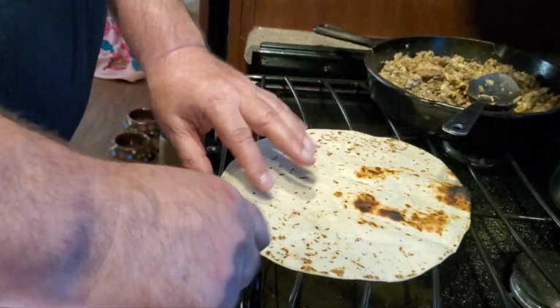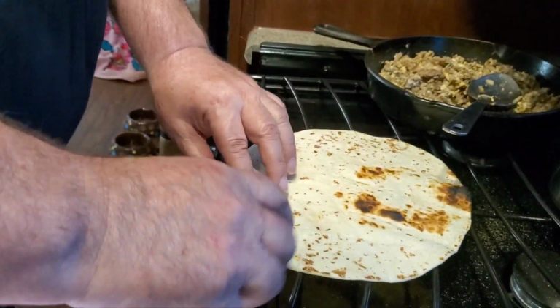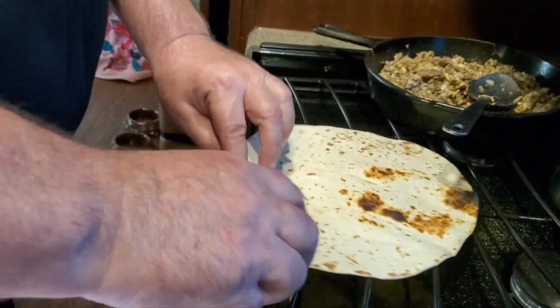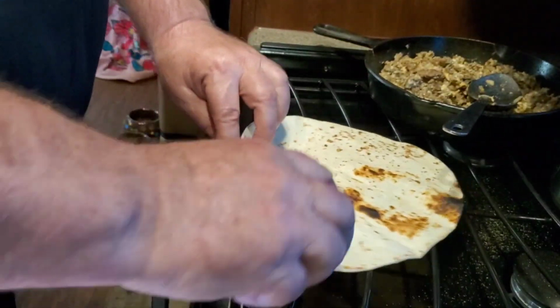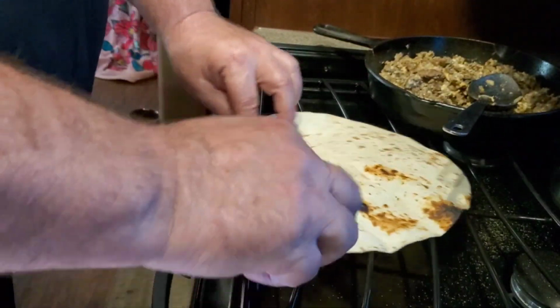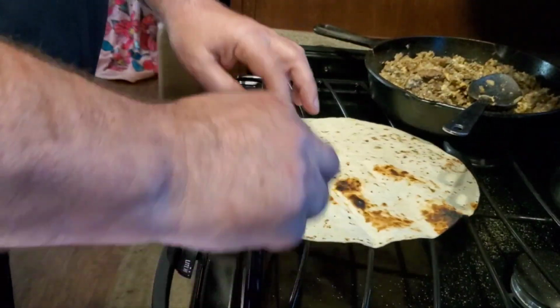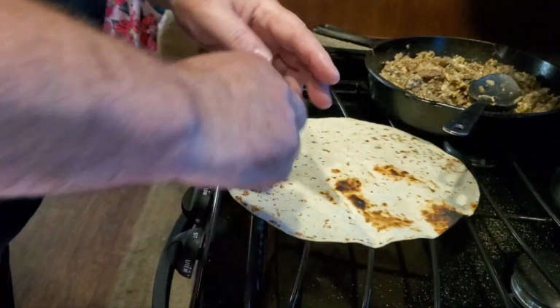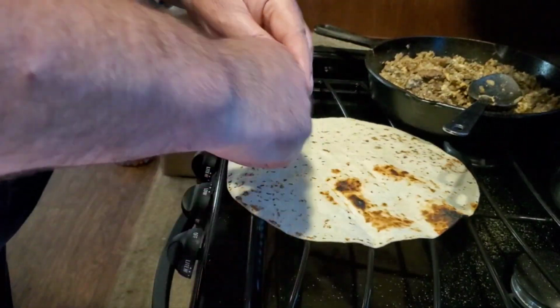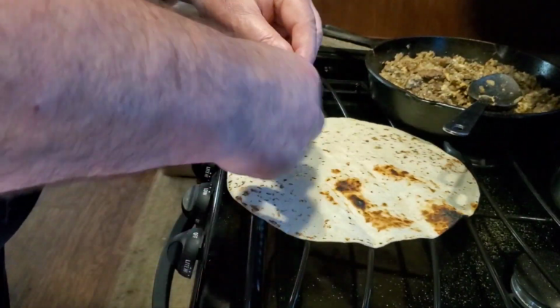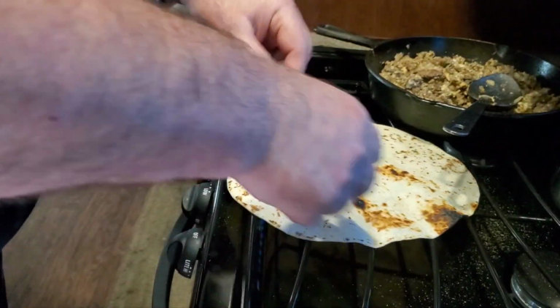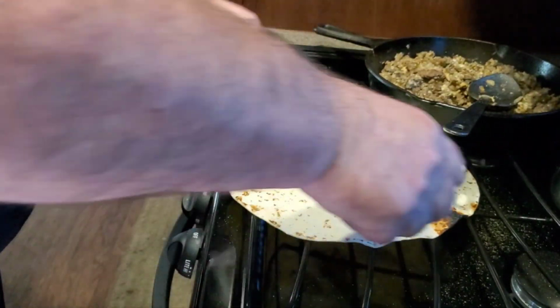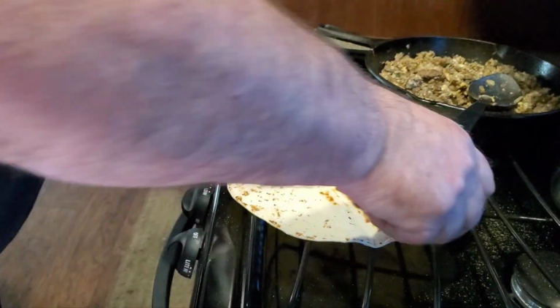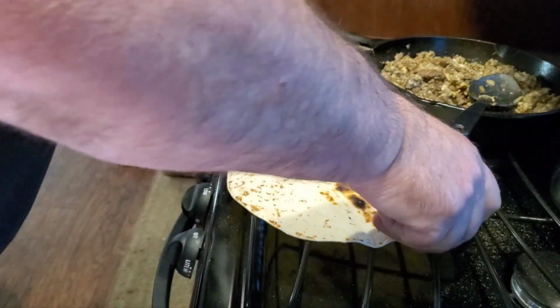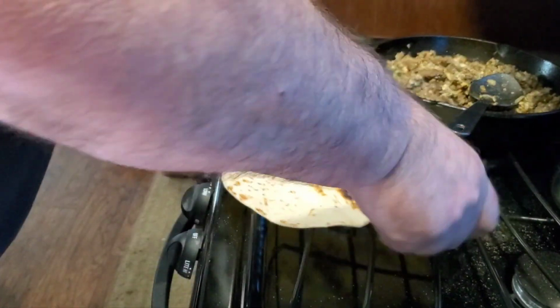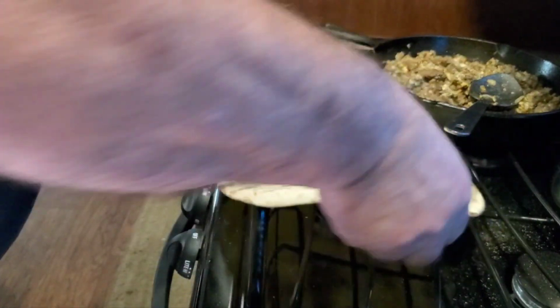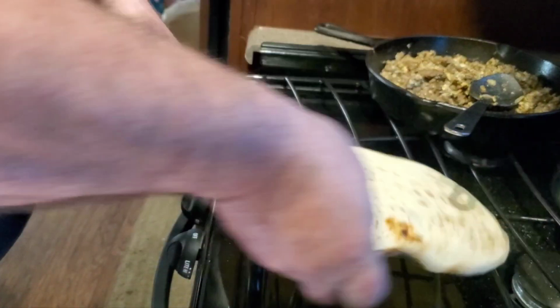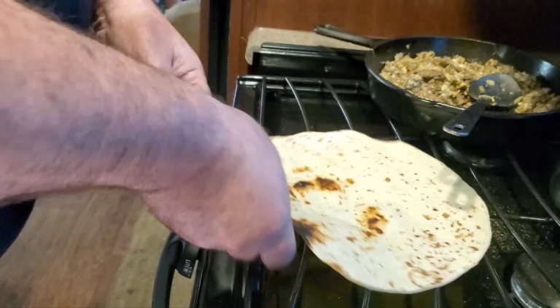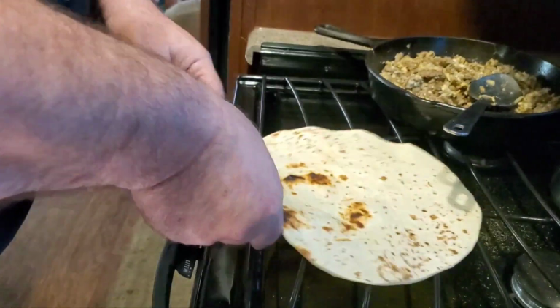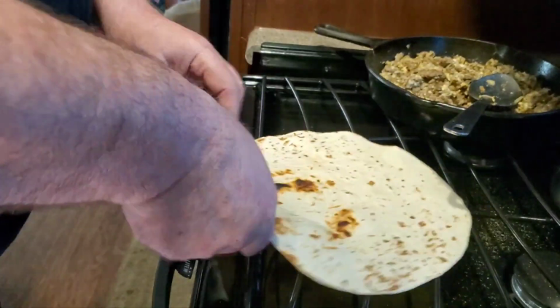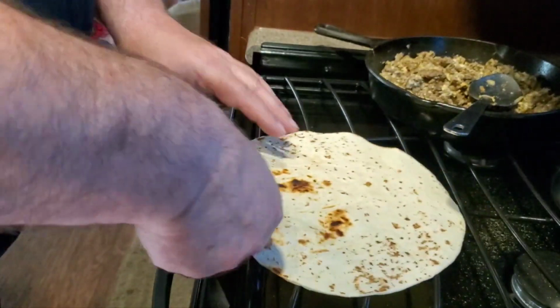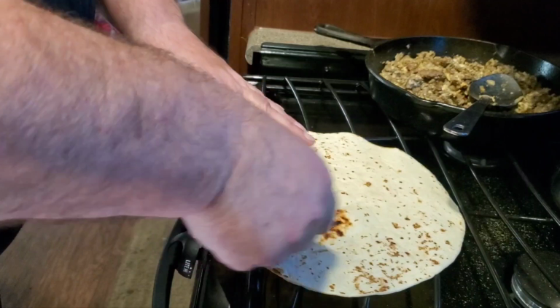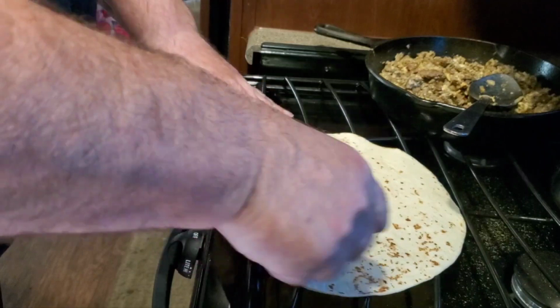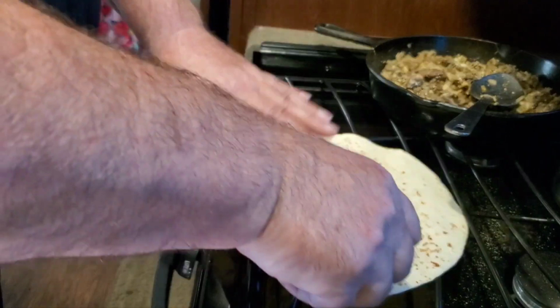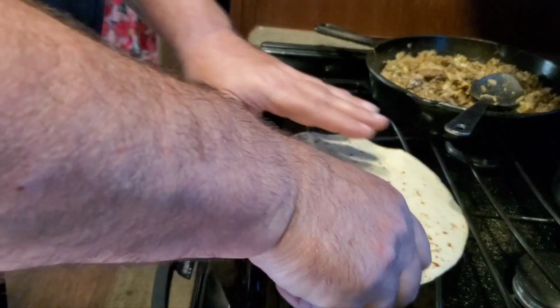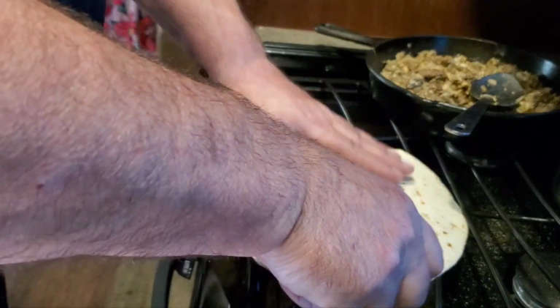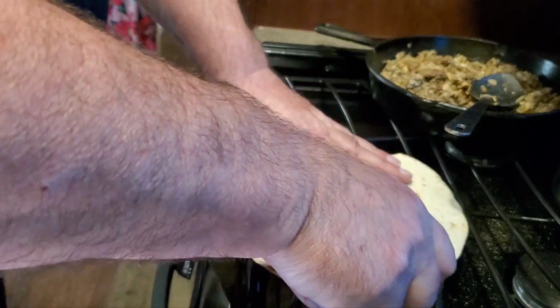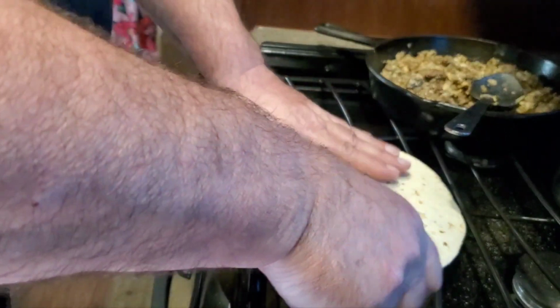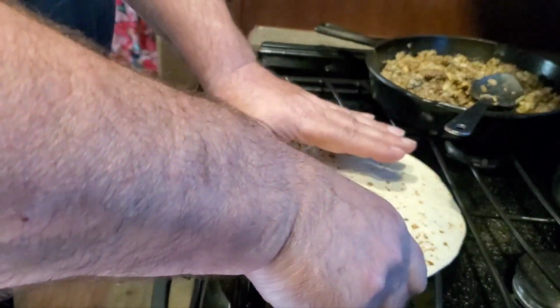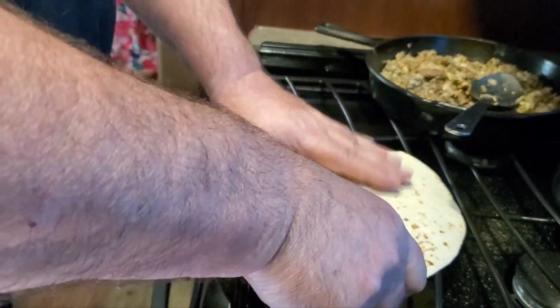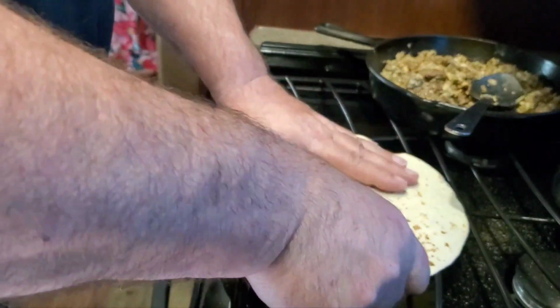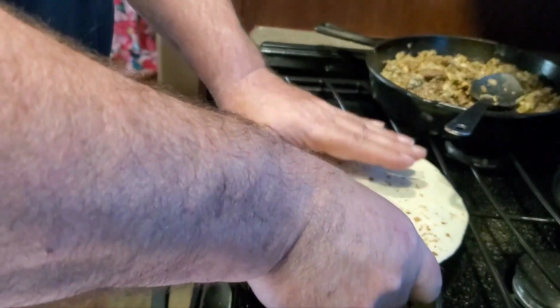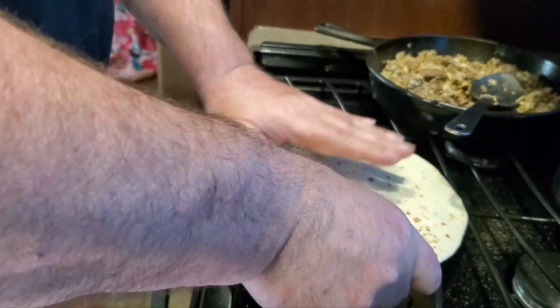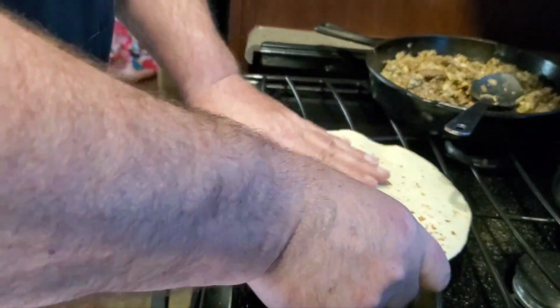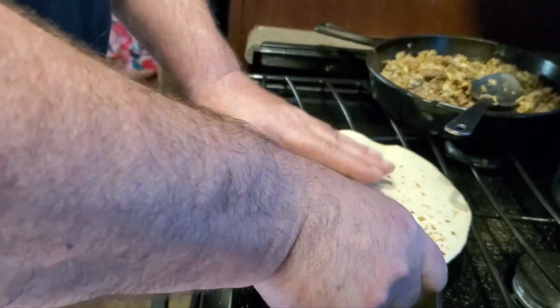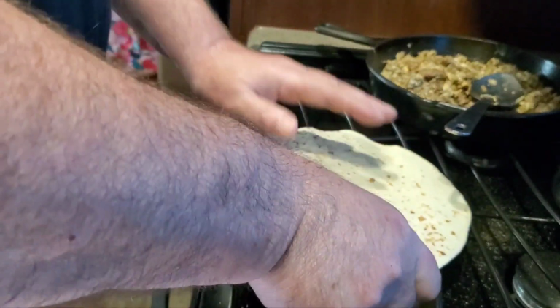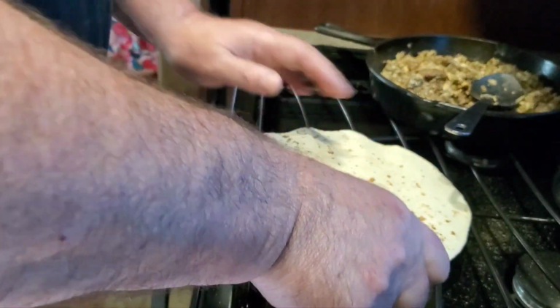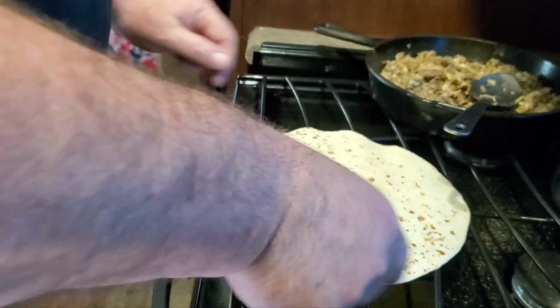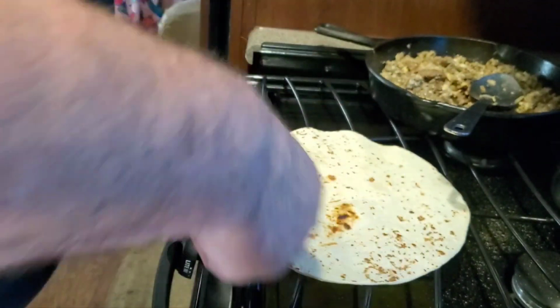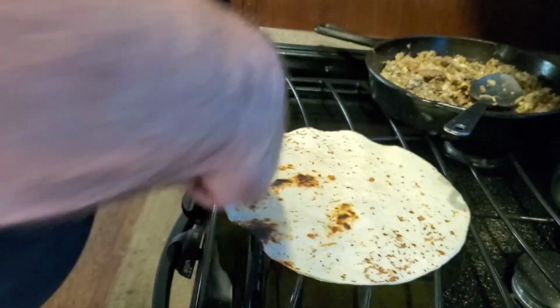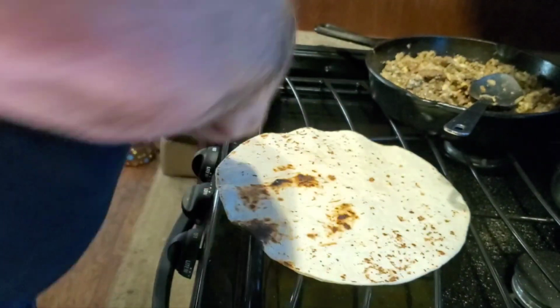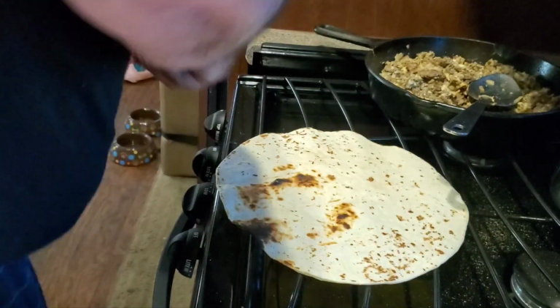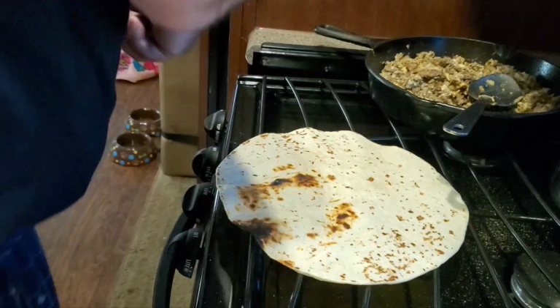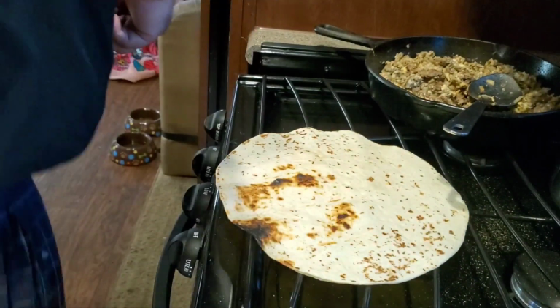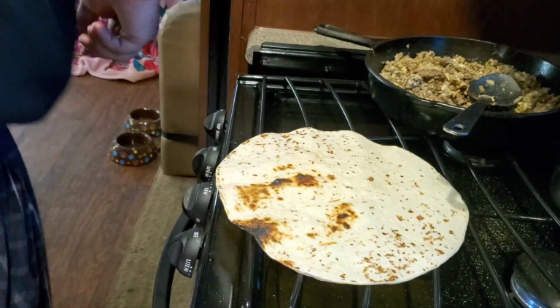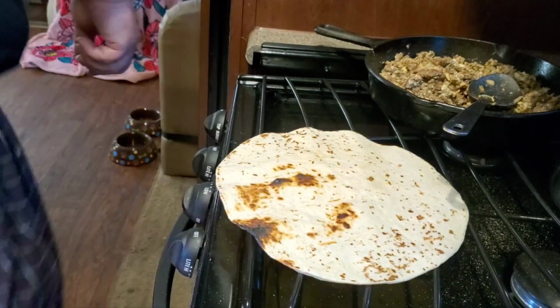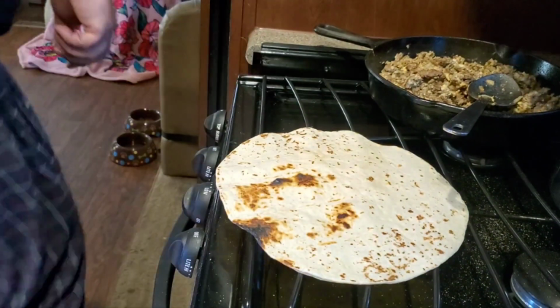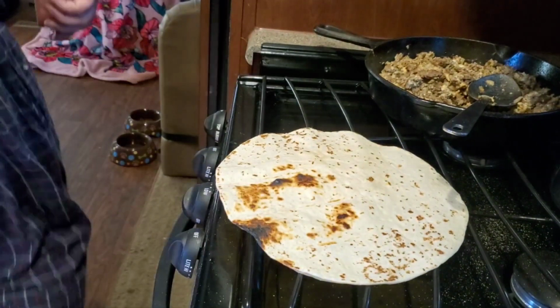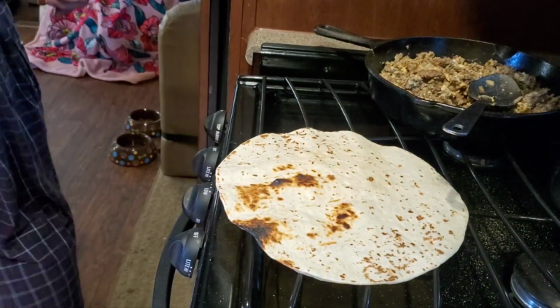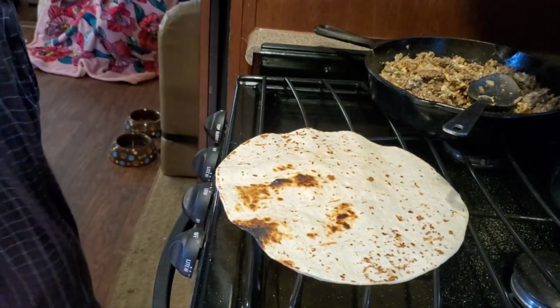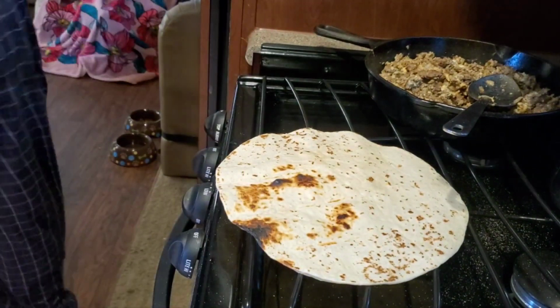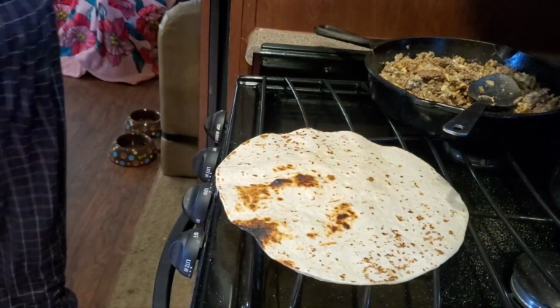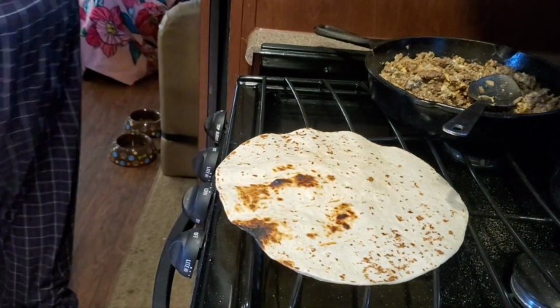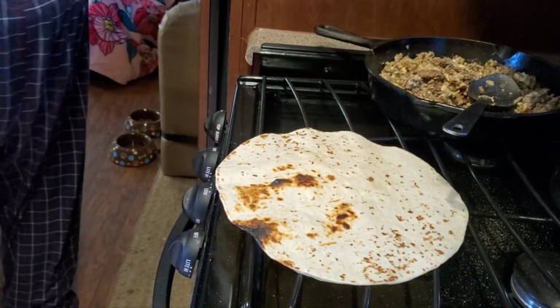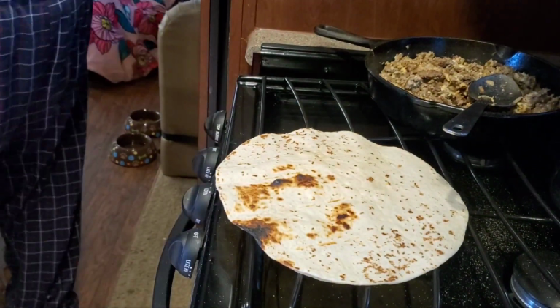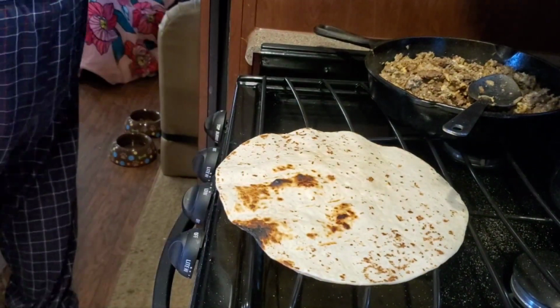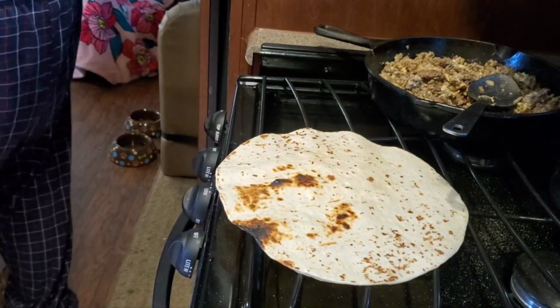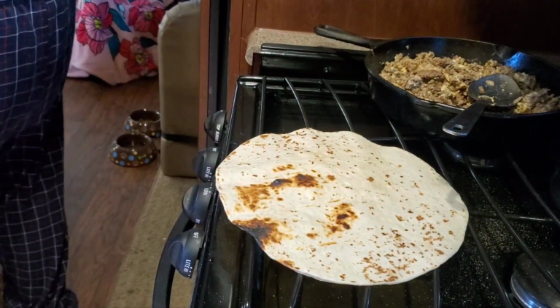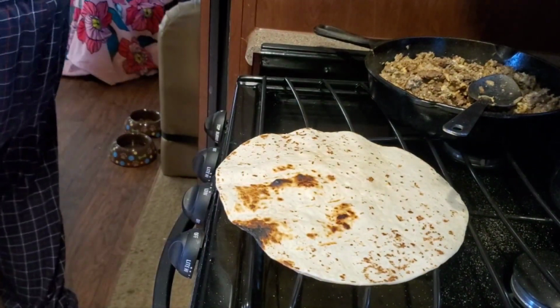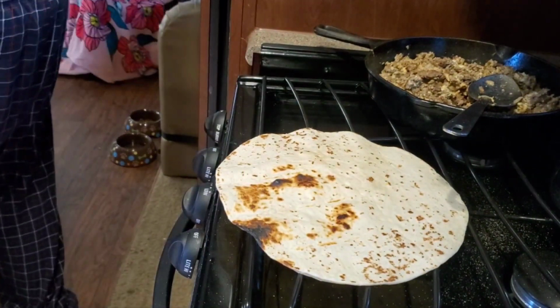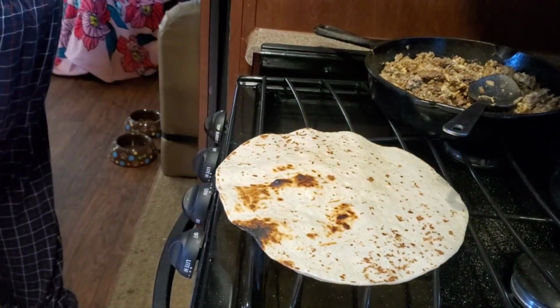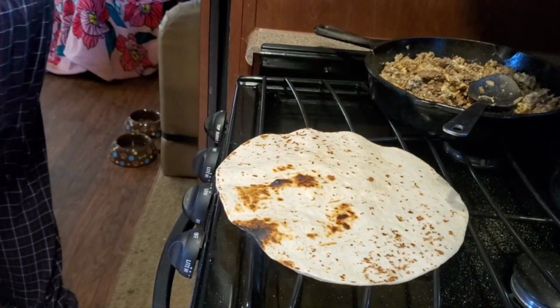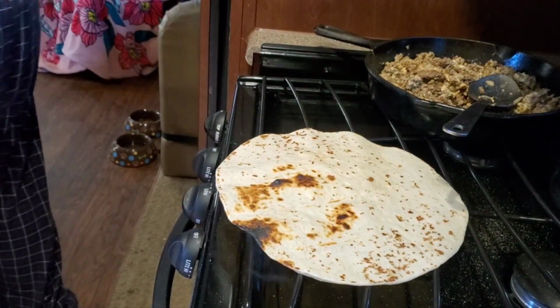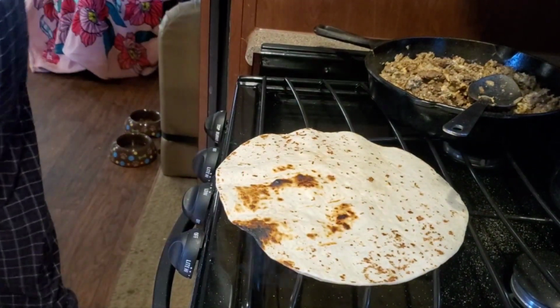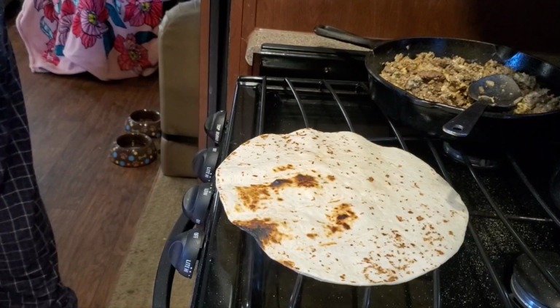I like cooking for my family. I enjoy it. It's kind of like my hobby, away from the shop.